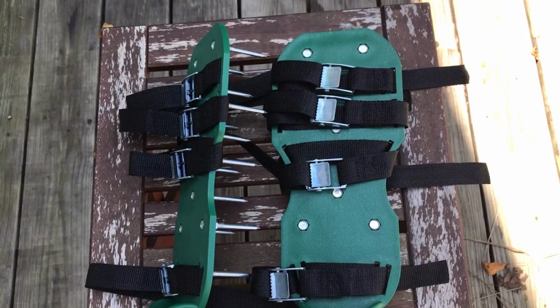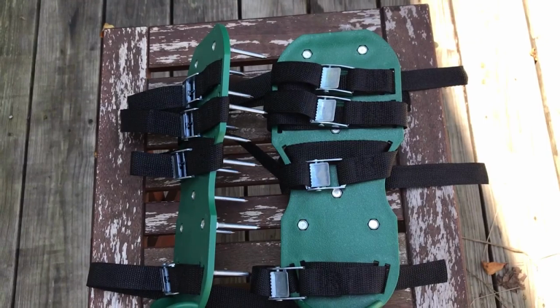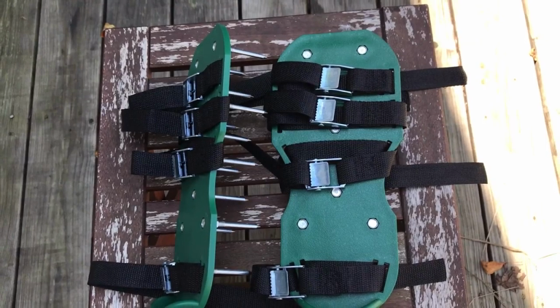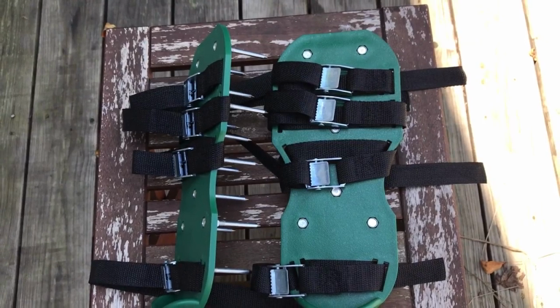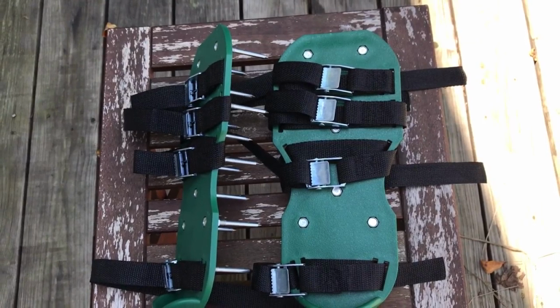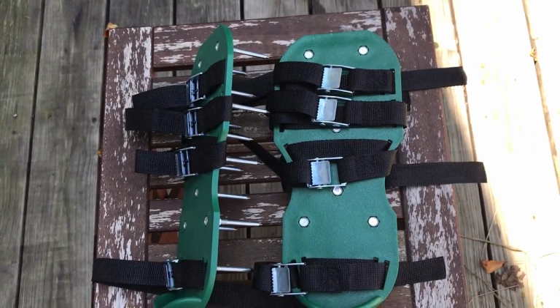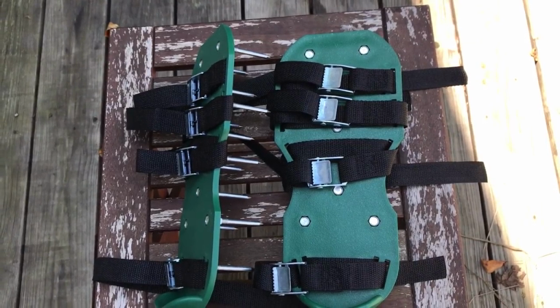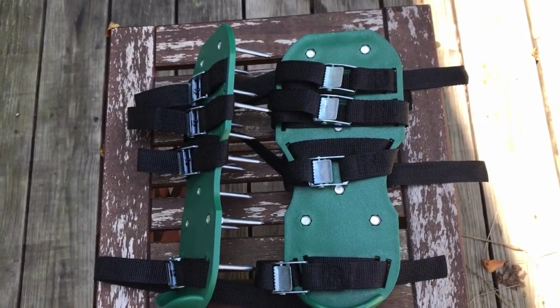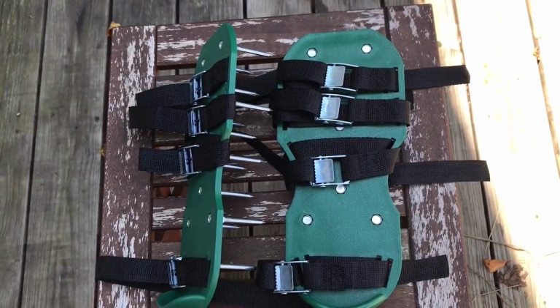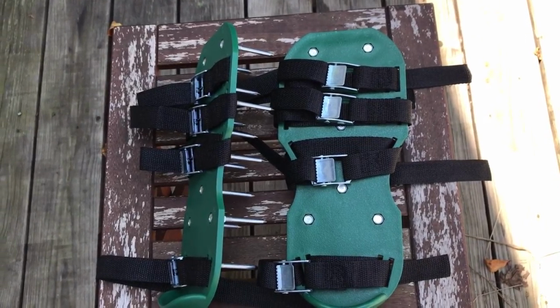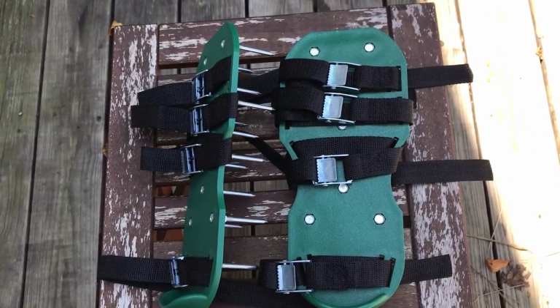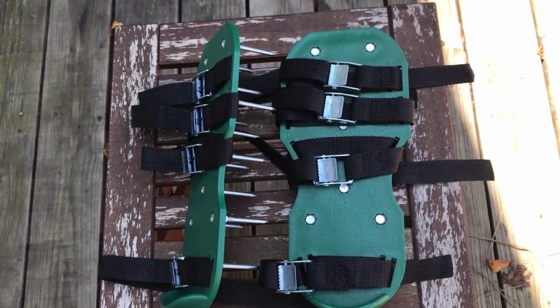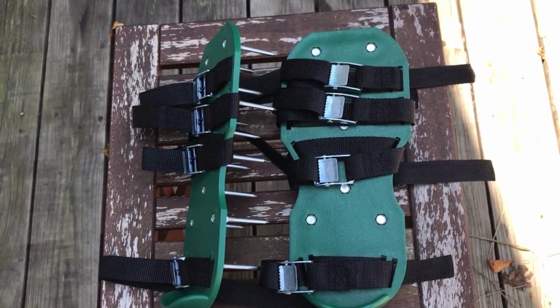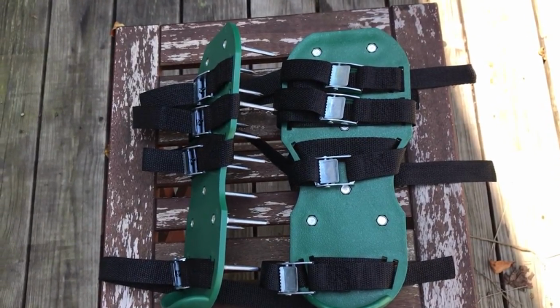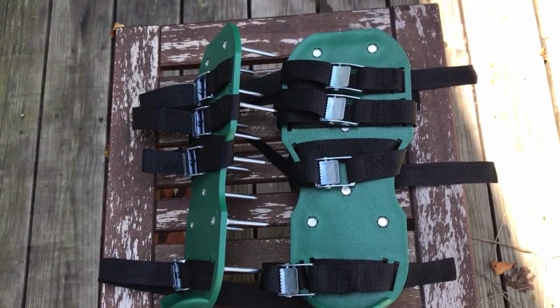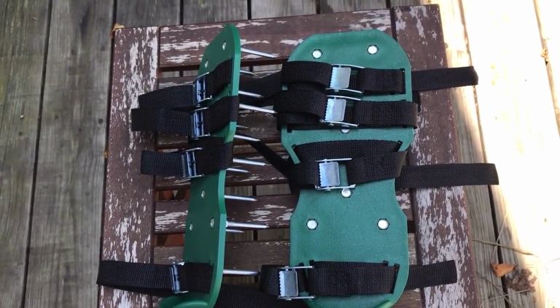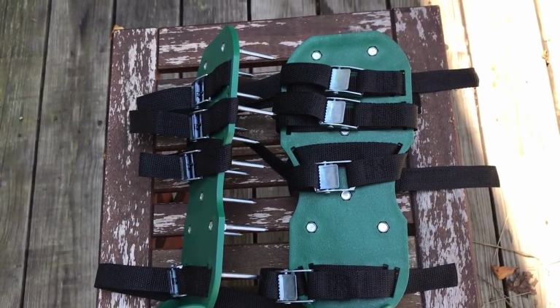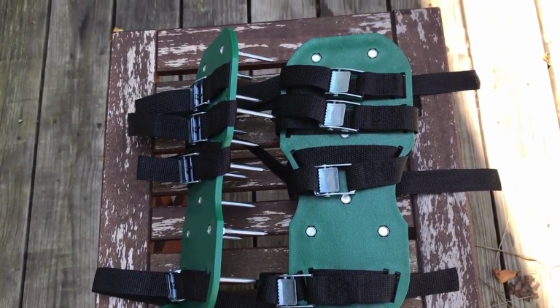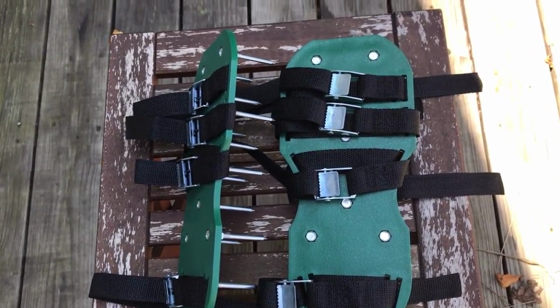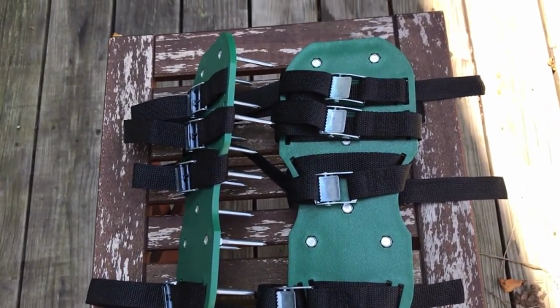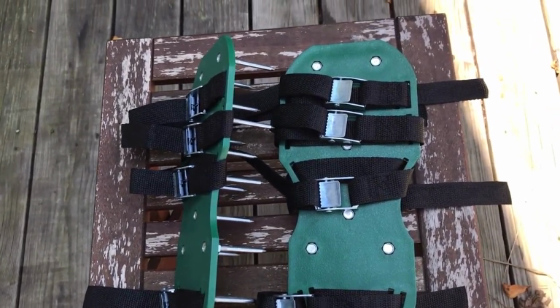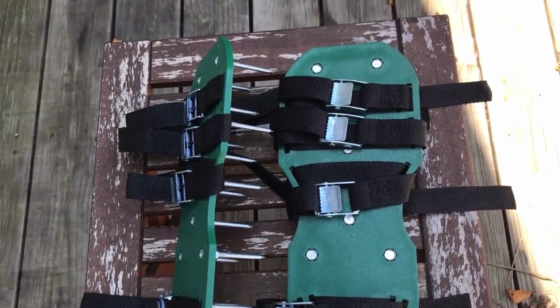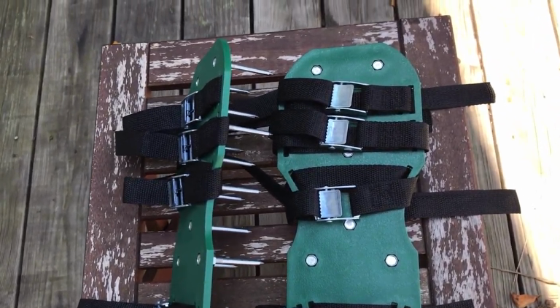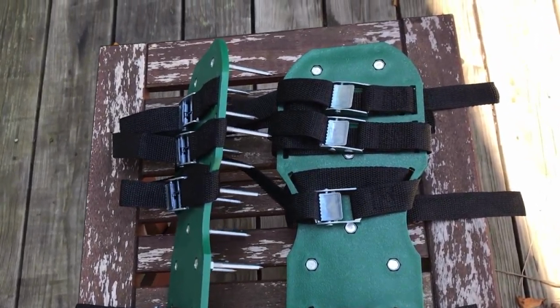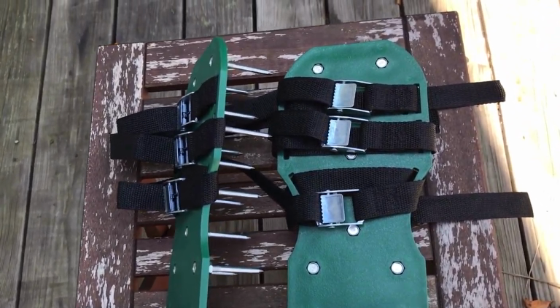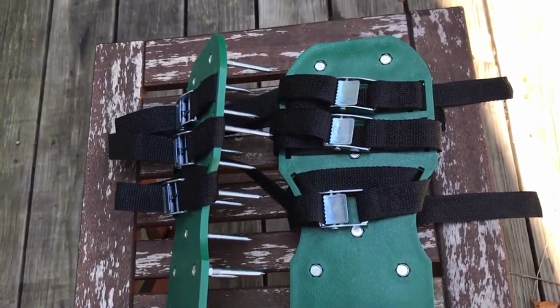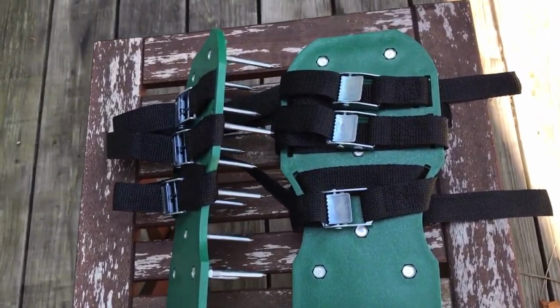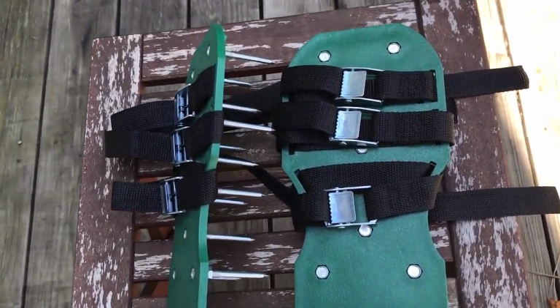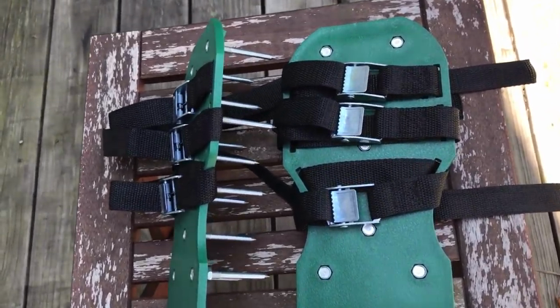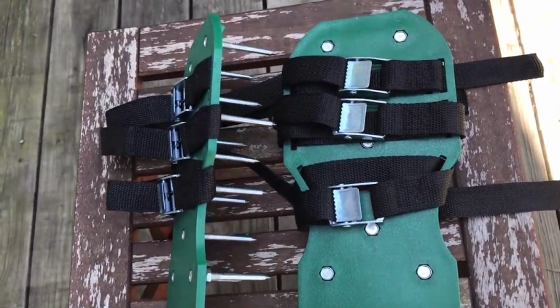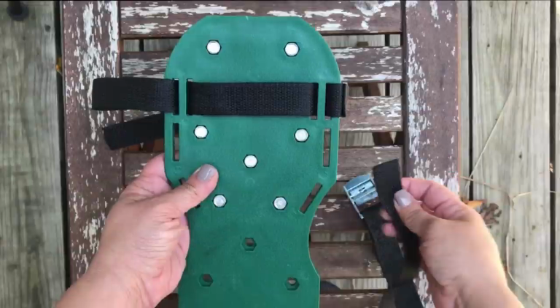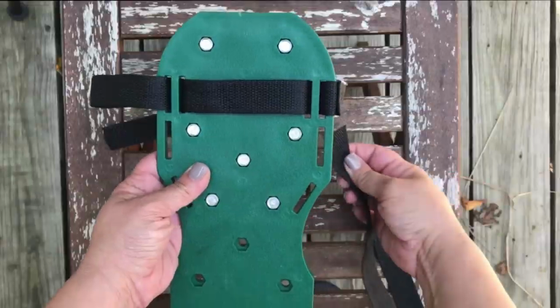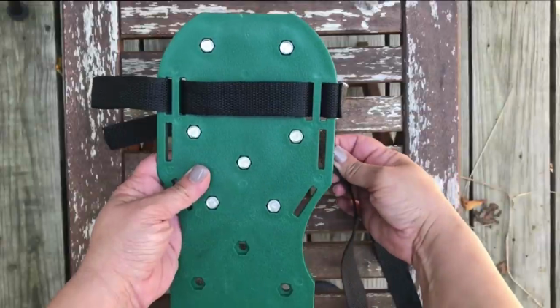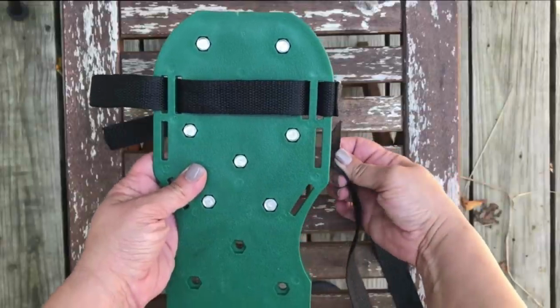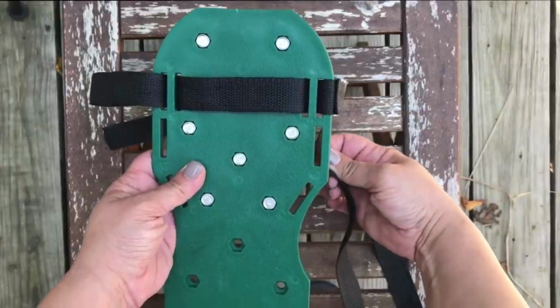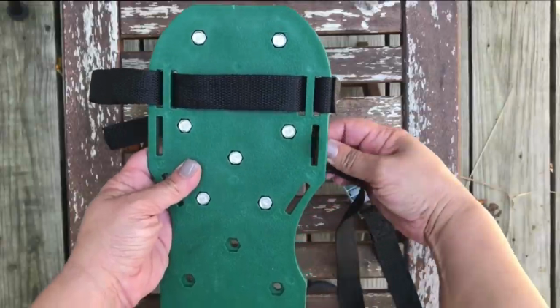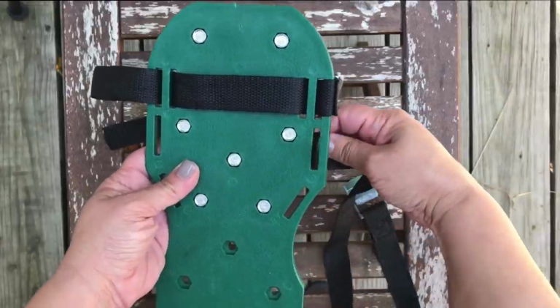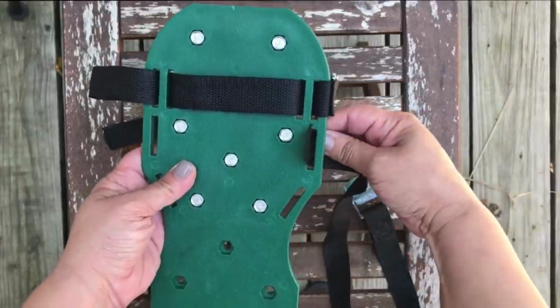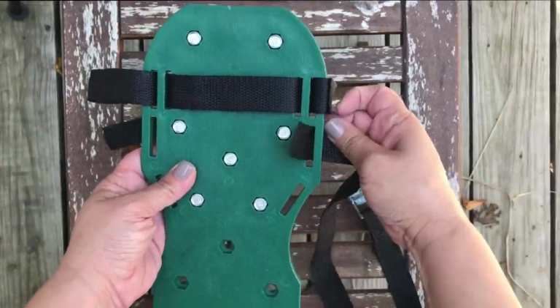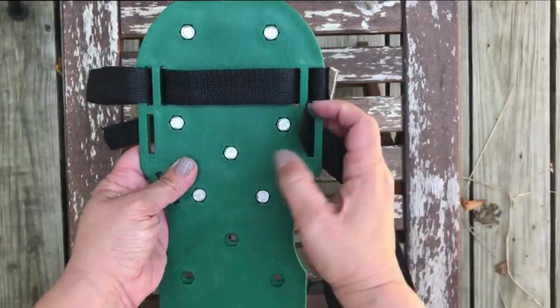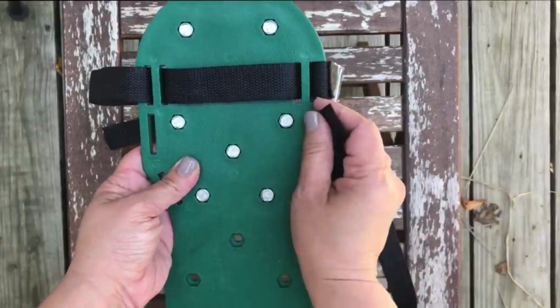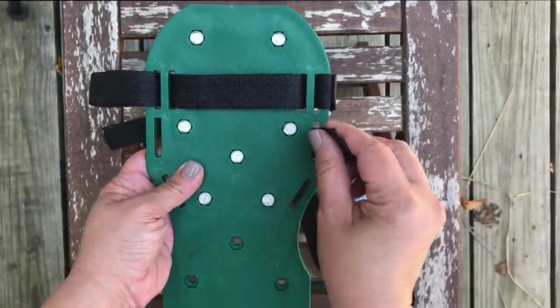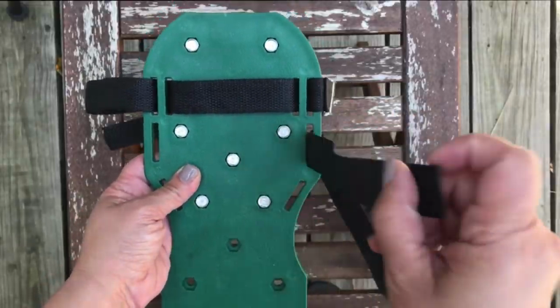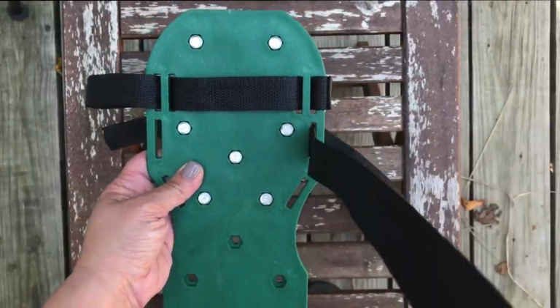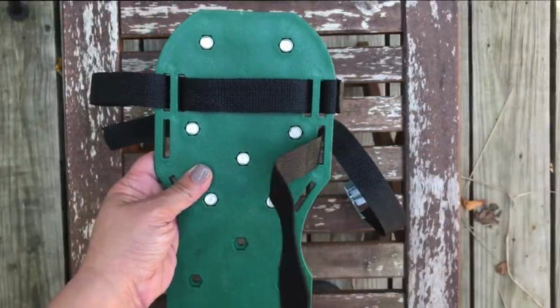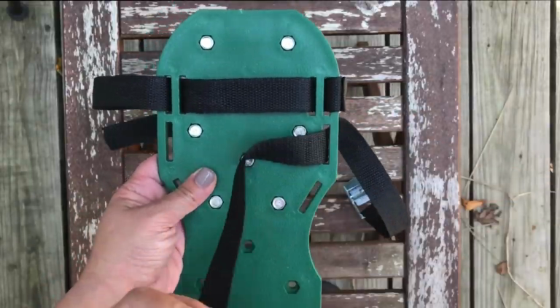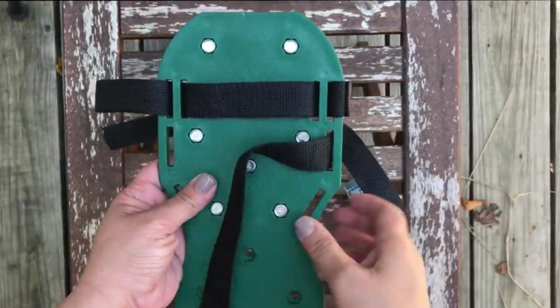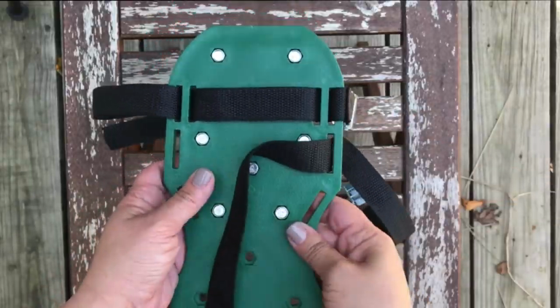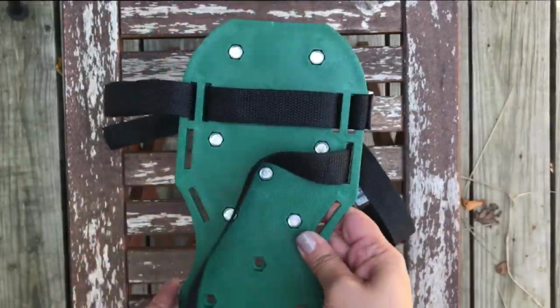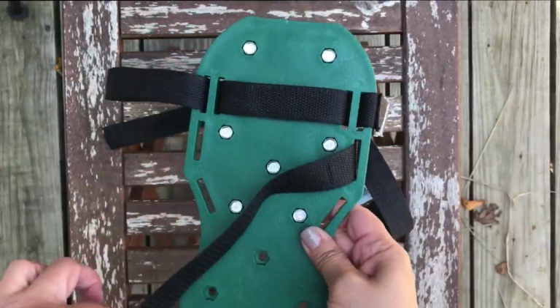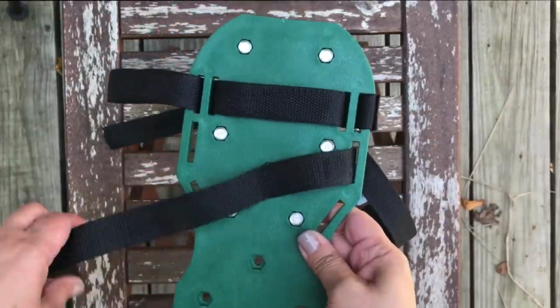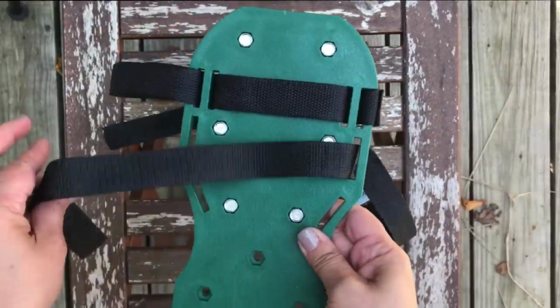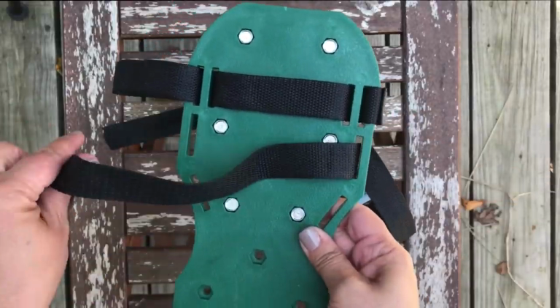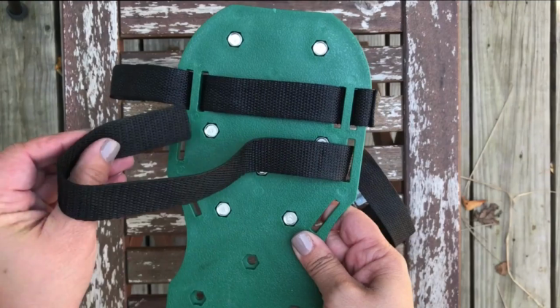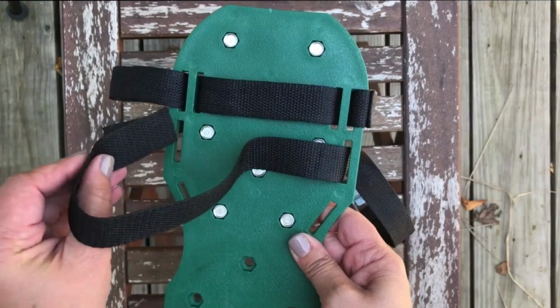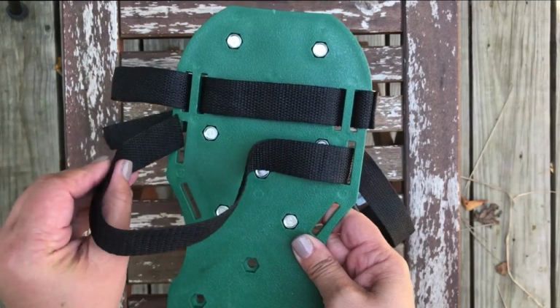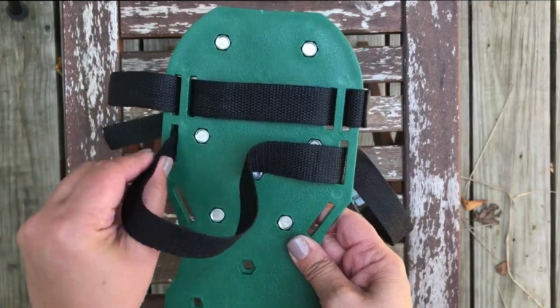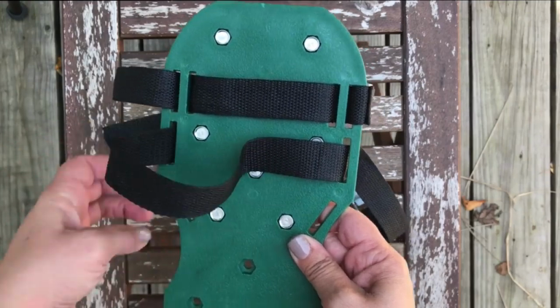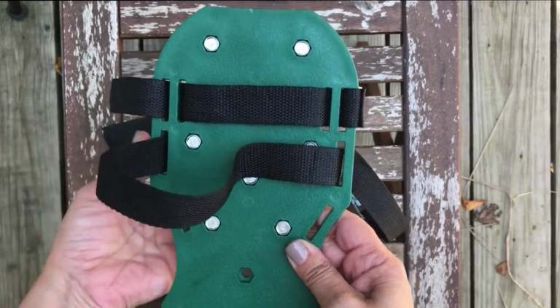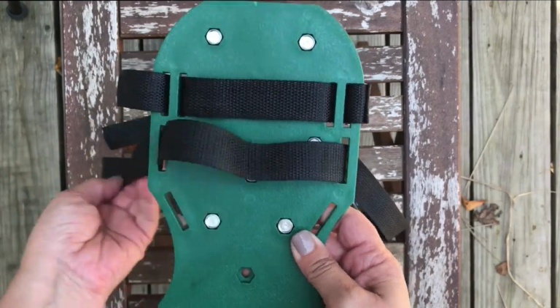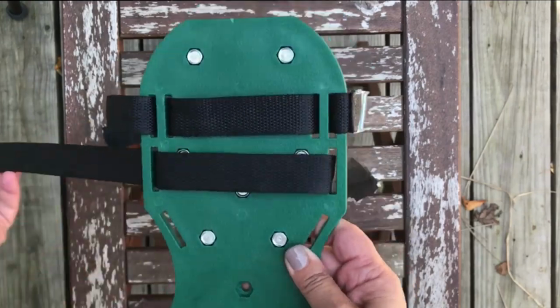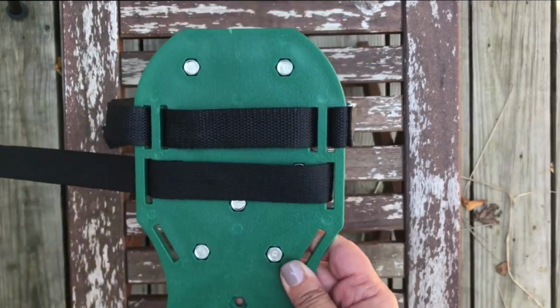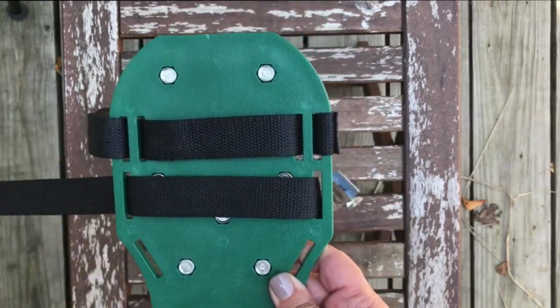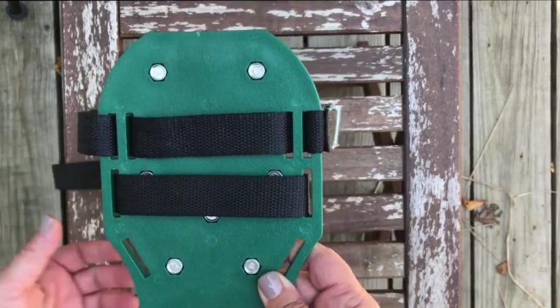Fixman Aerator Shoes. To assemble the straps, simply weave the strap through the slots of the shoe.